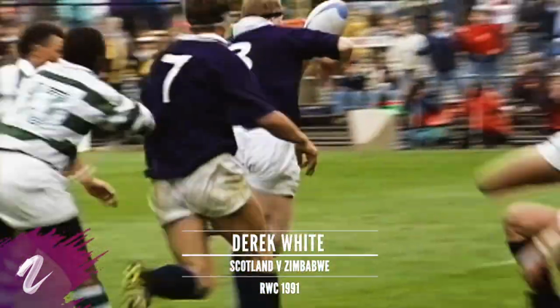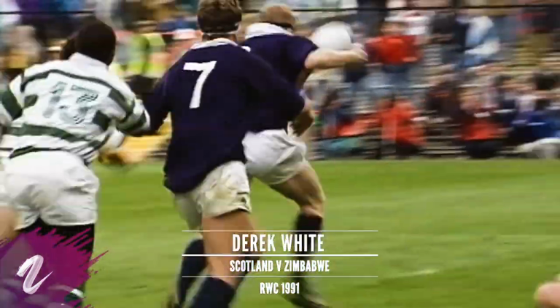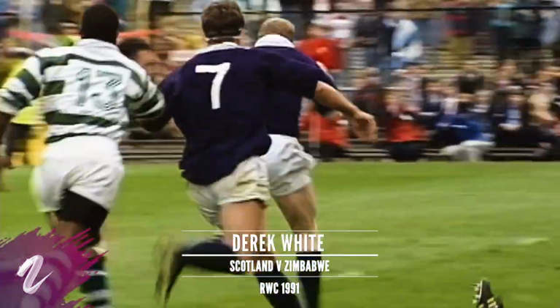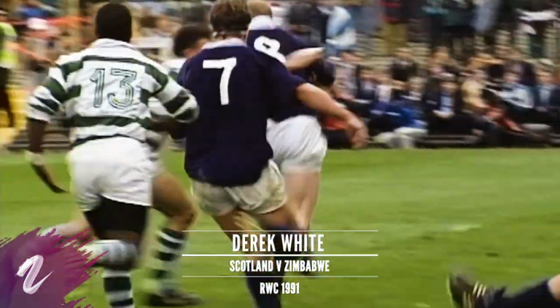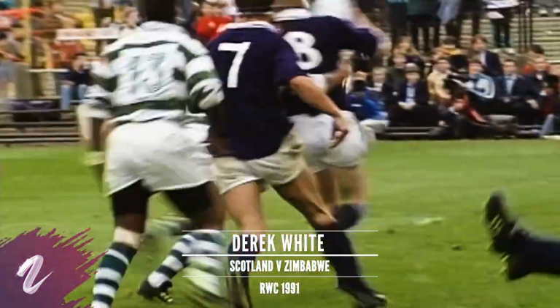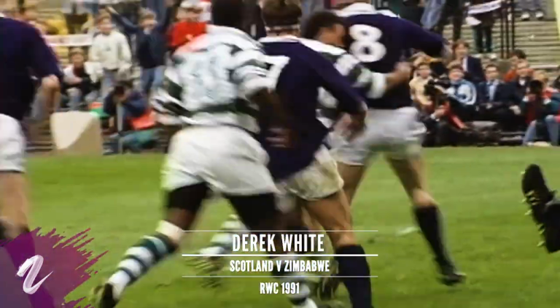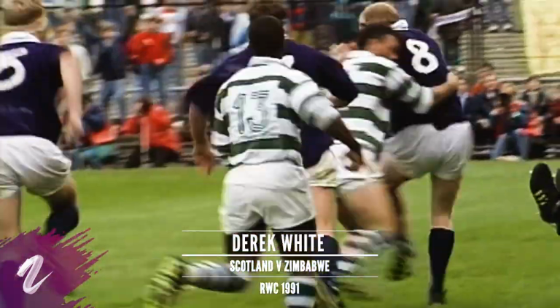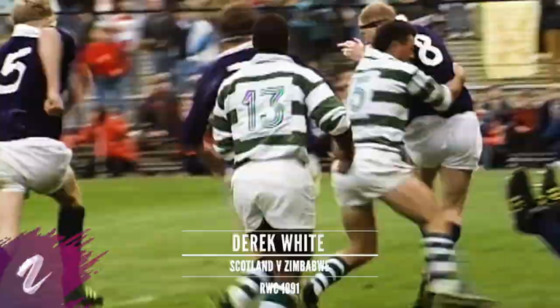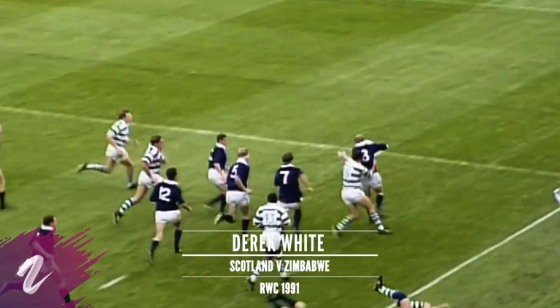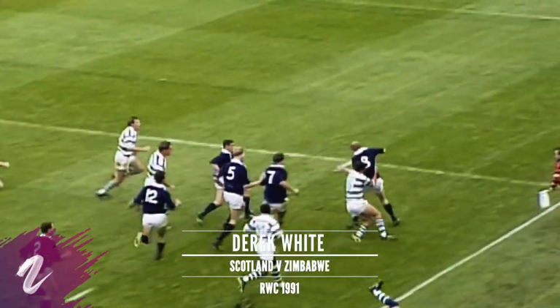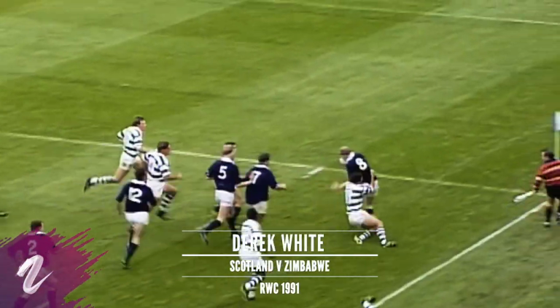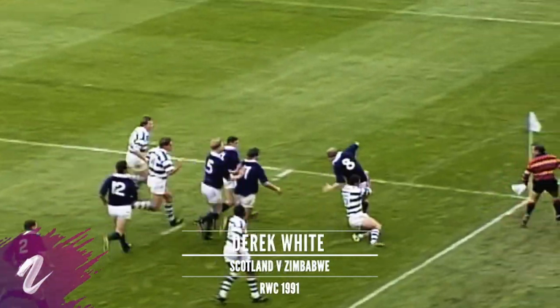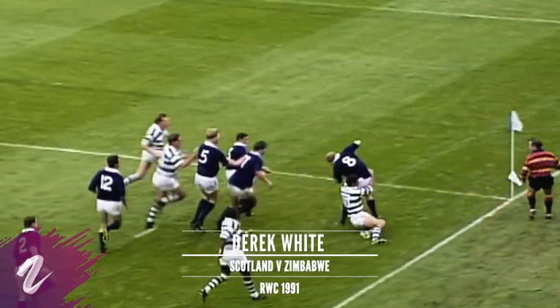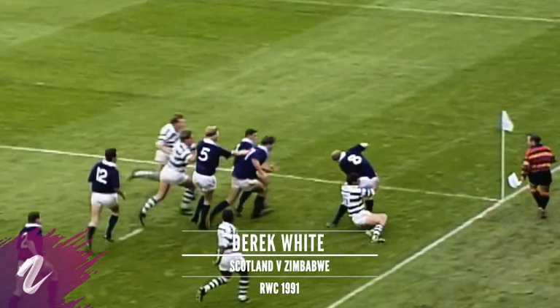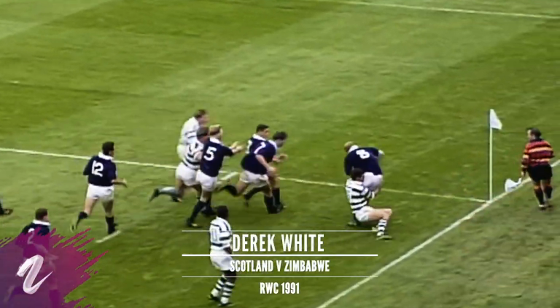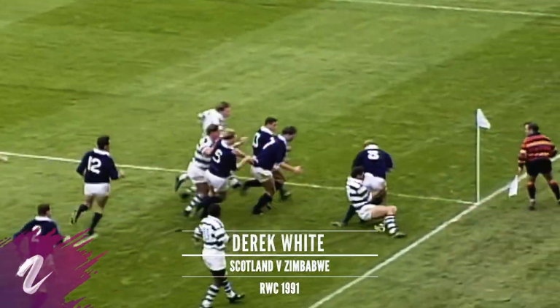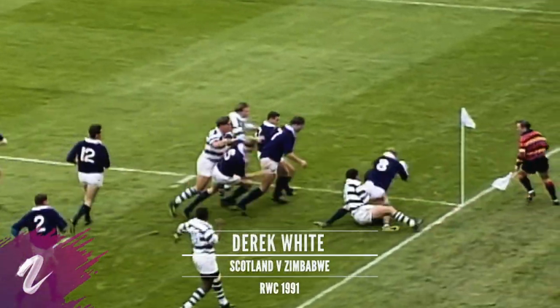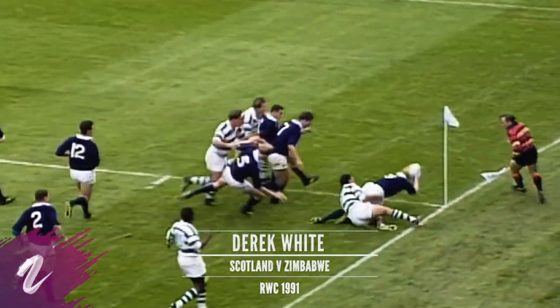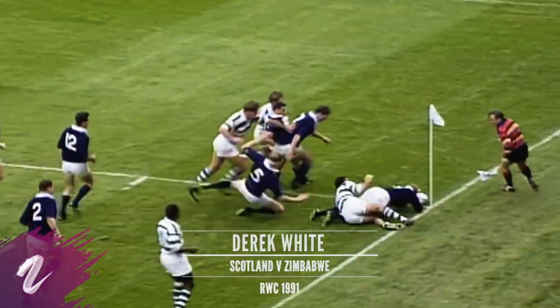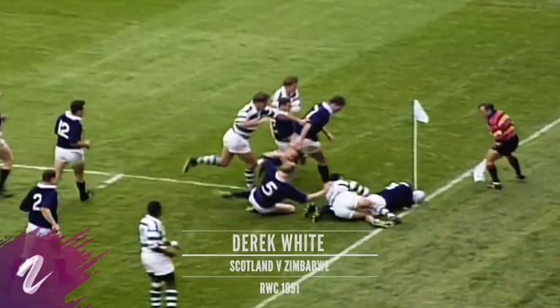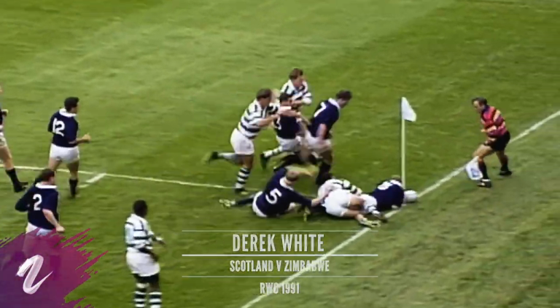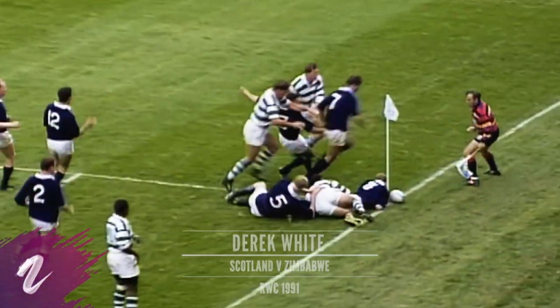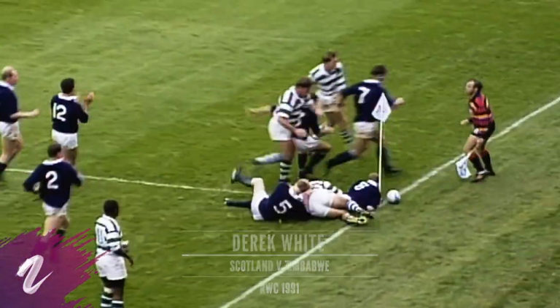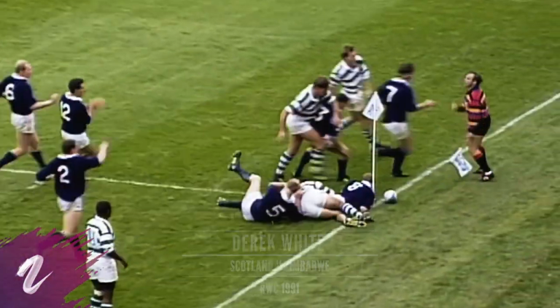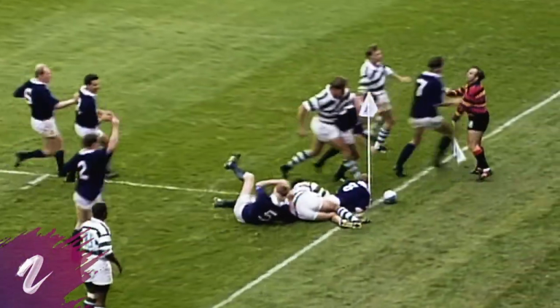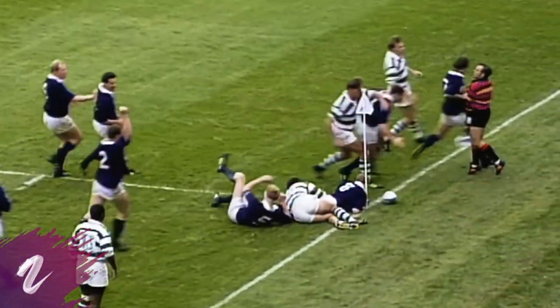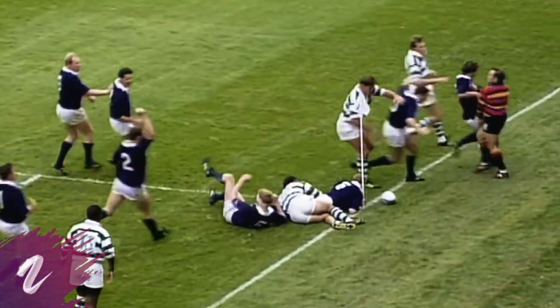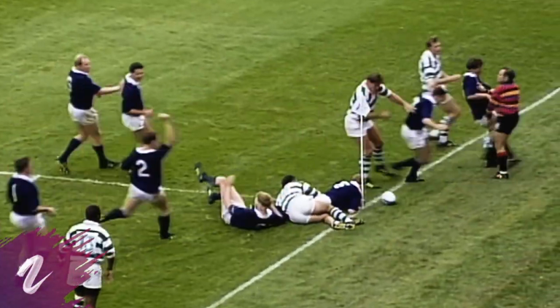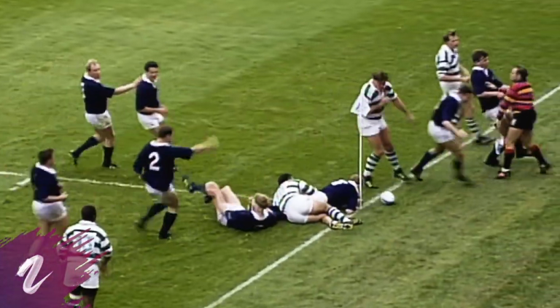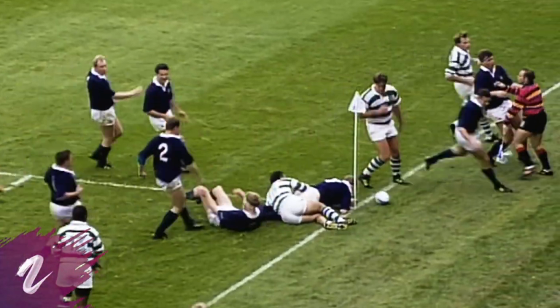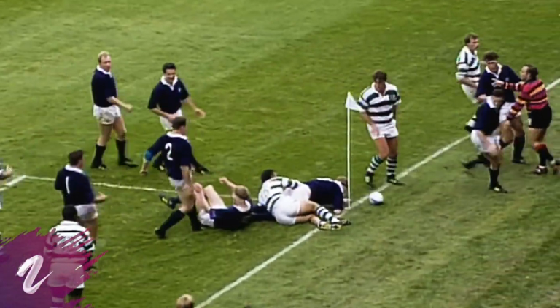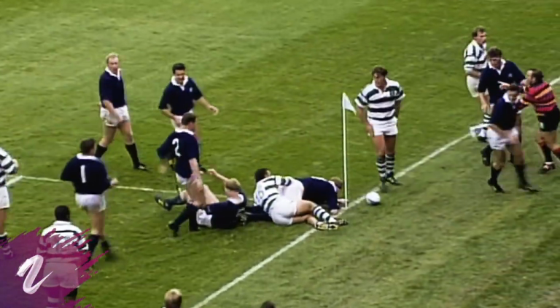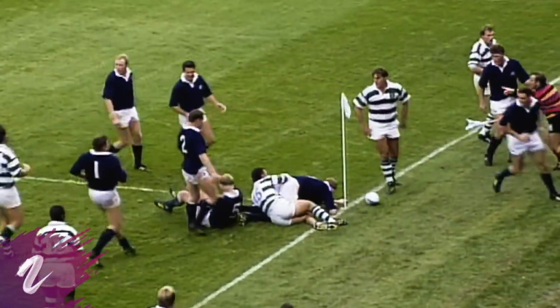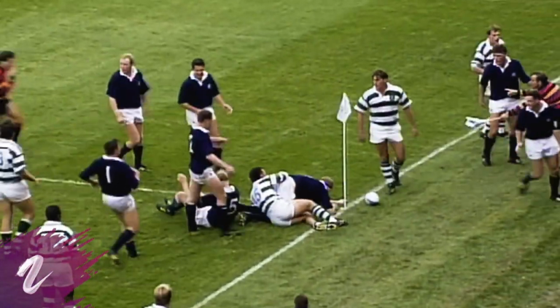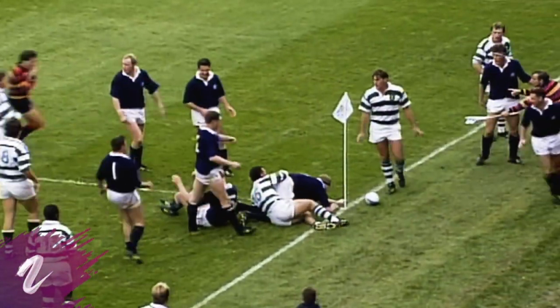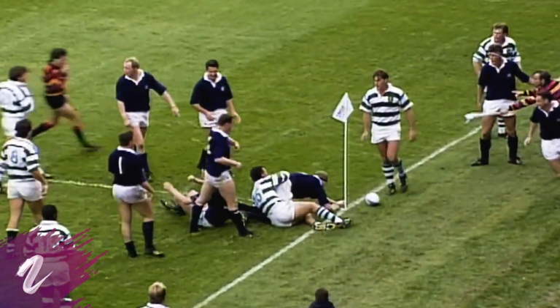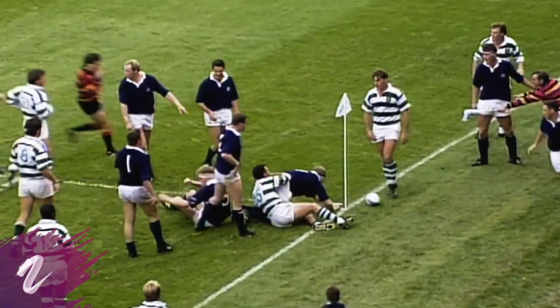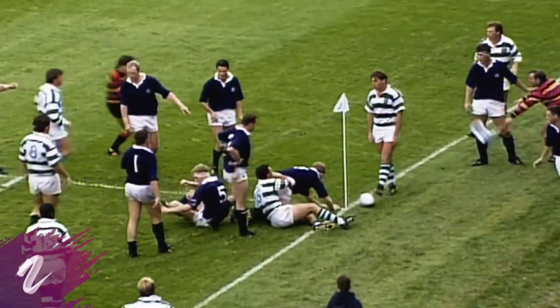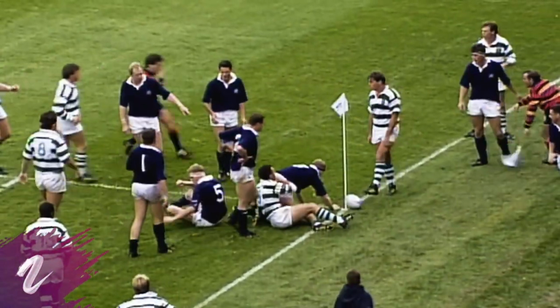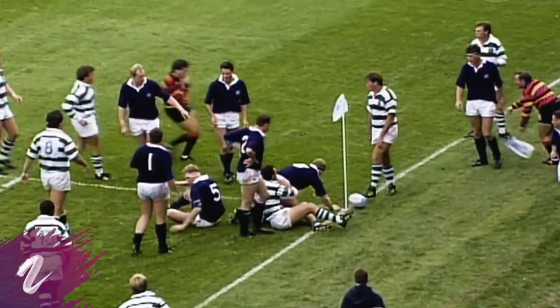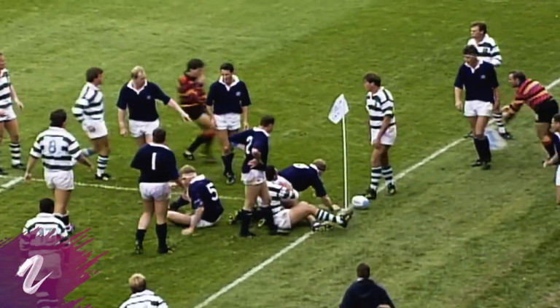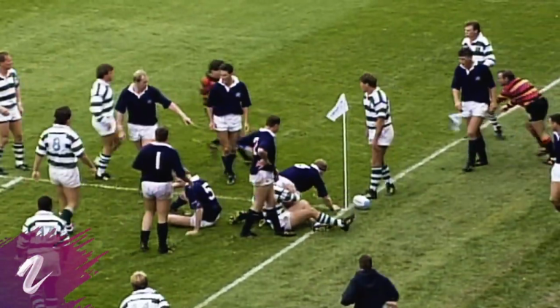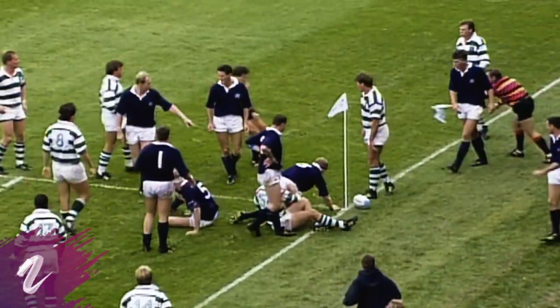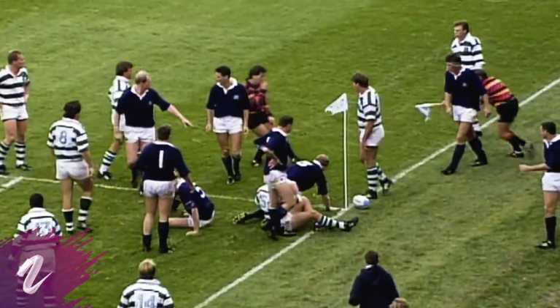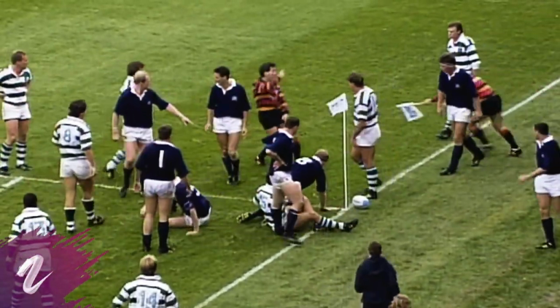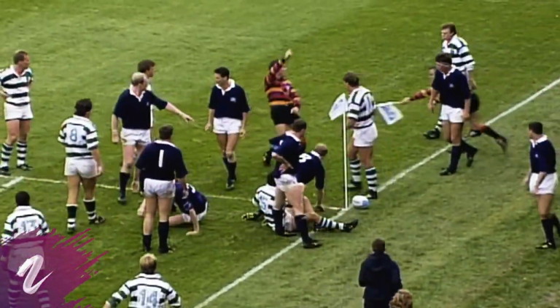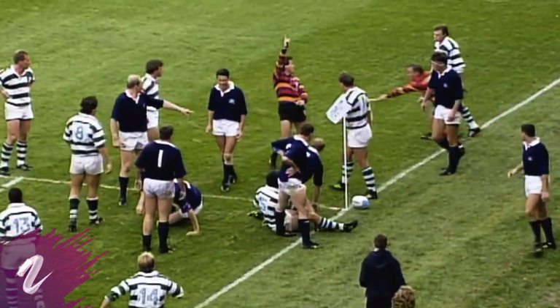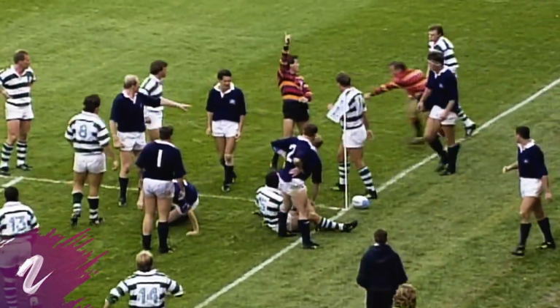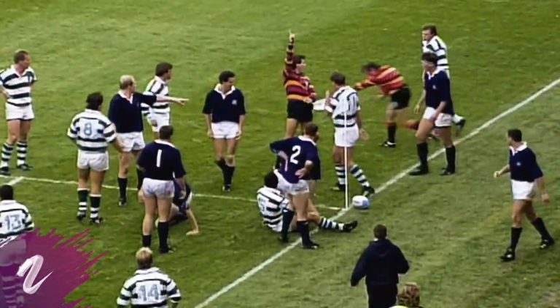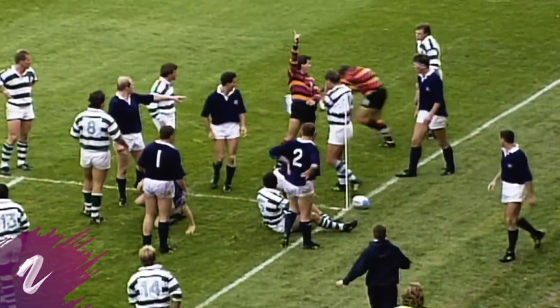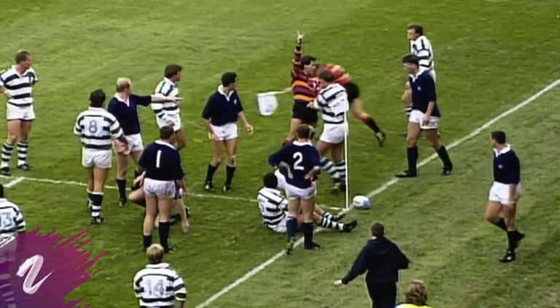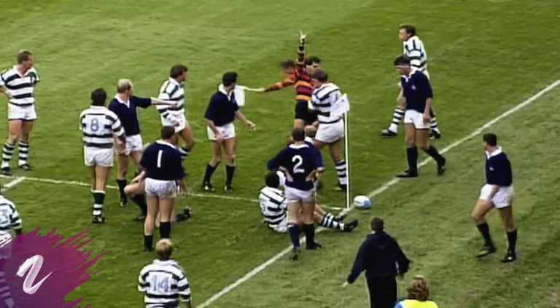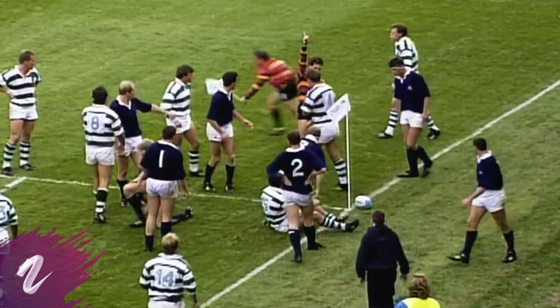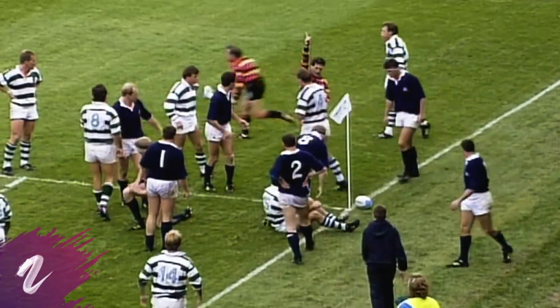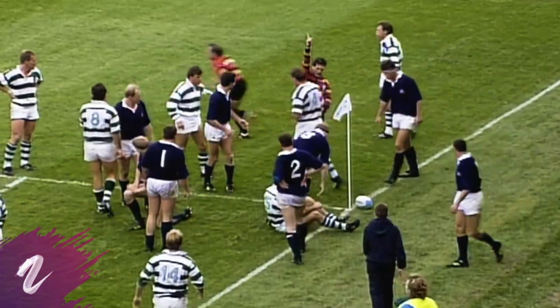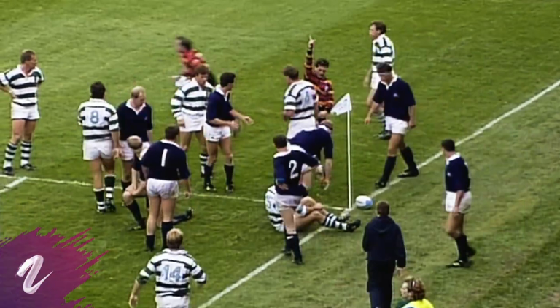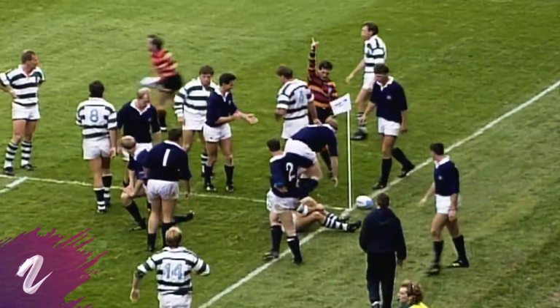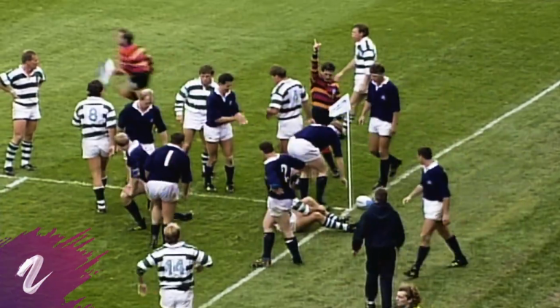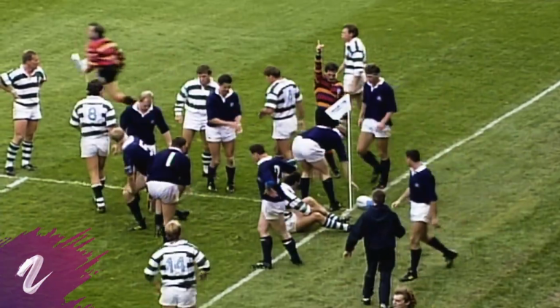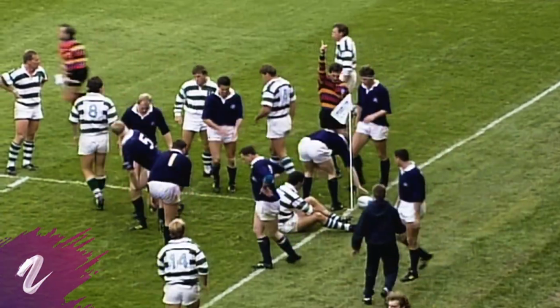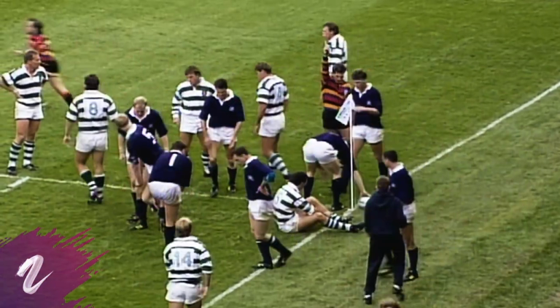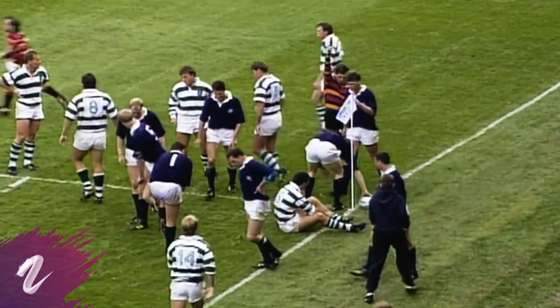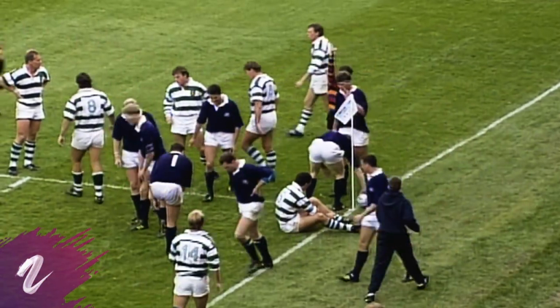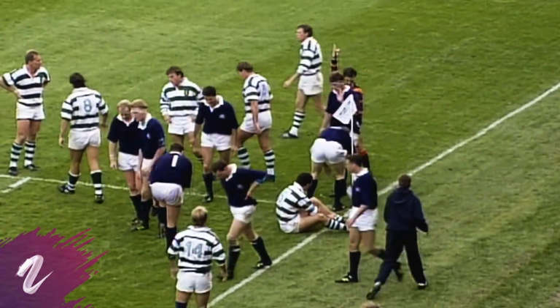Oliver. White. White. To score. He wants White. Yes, he has.